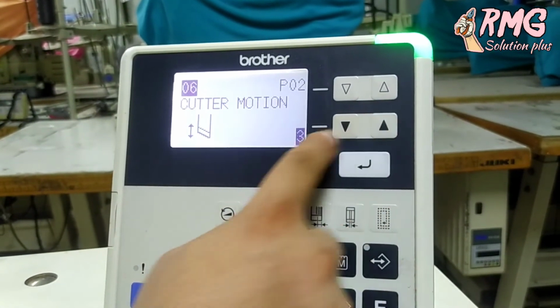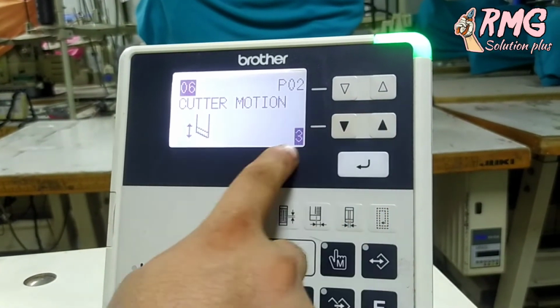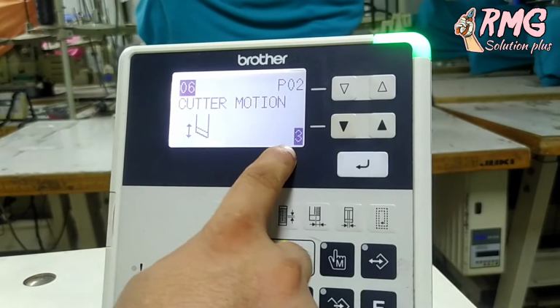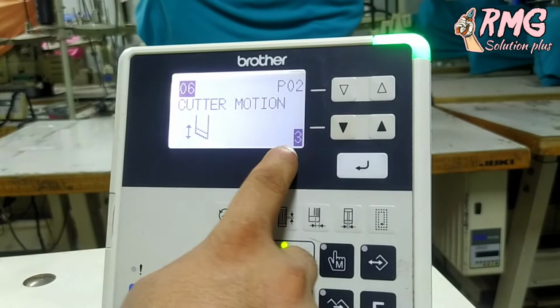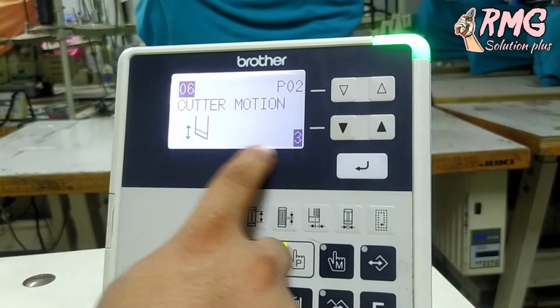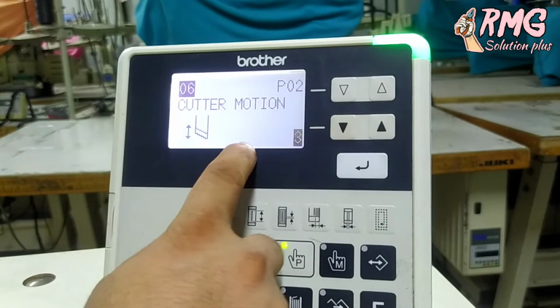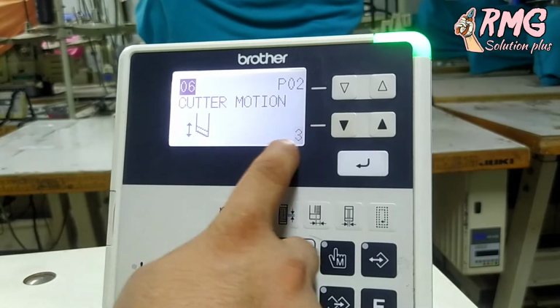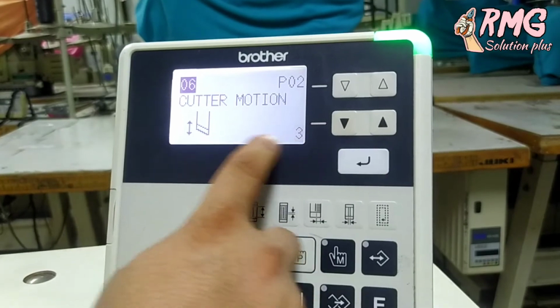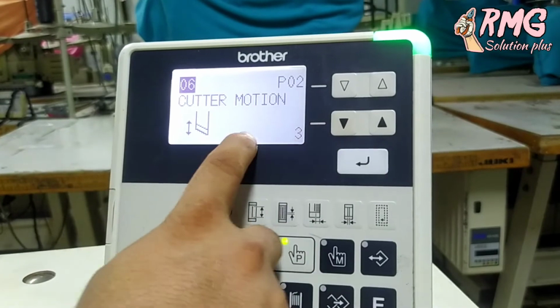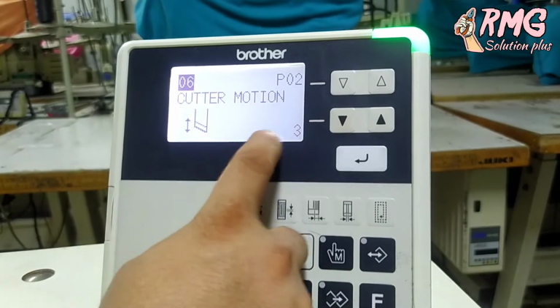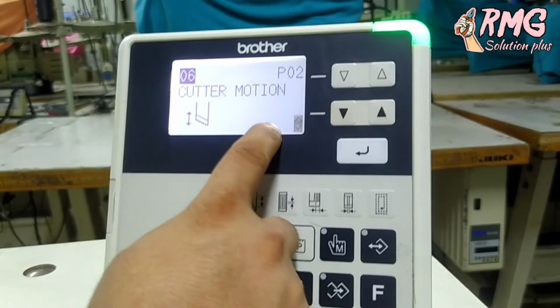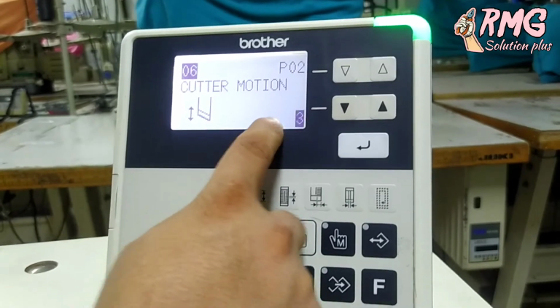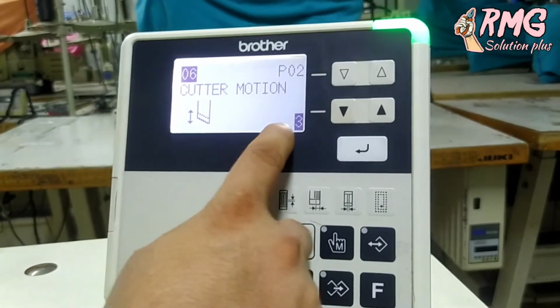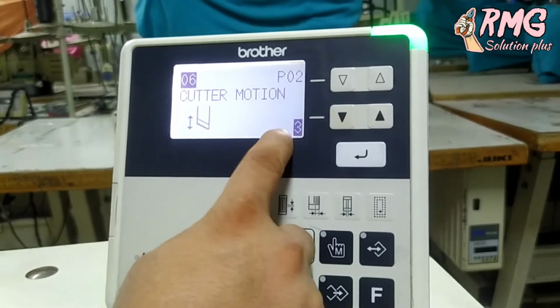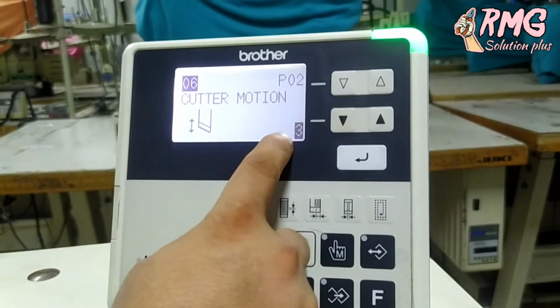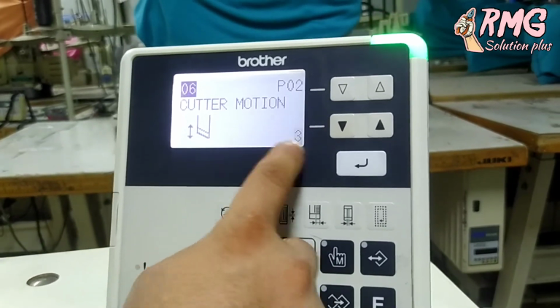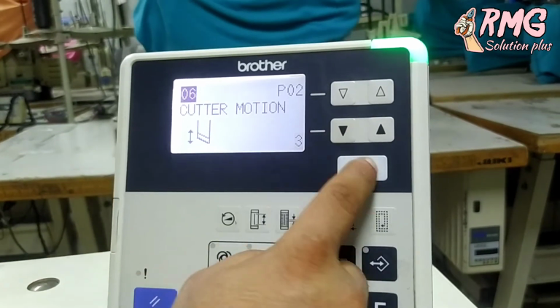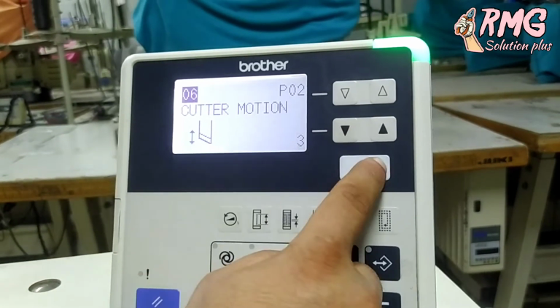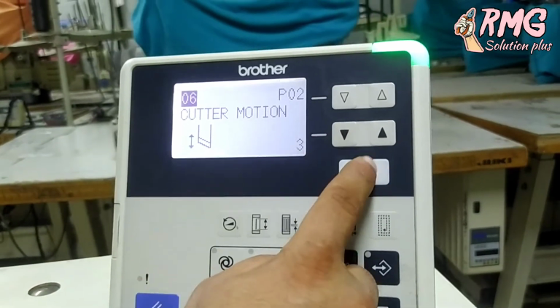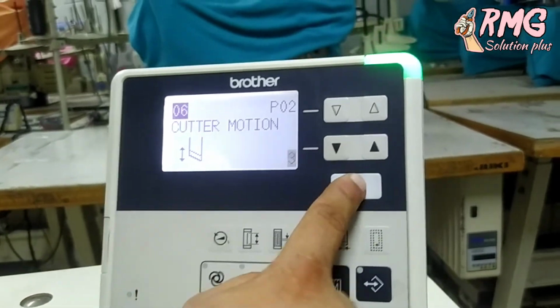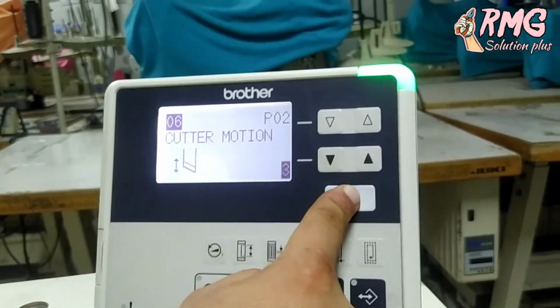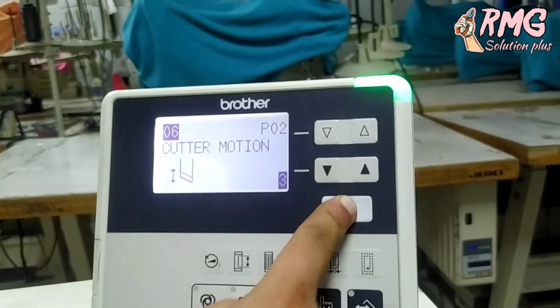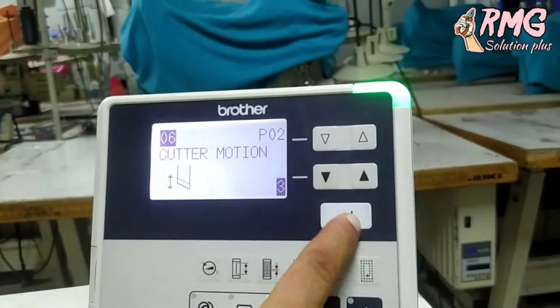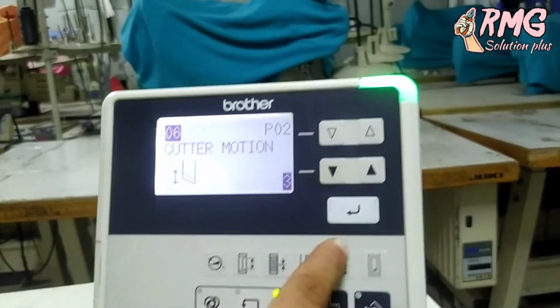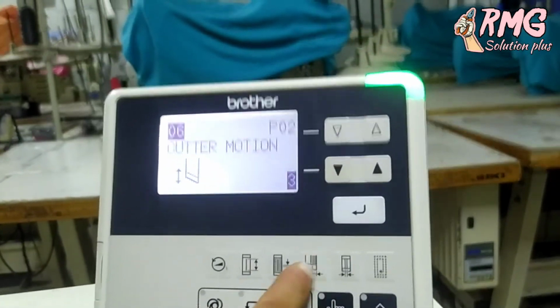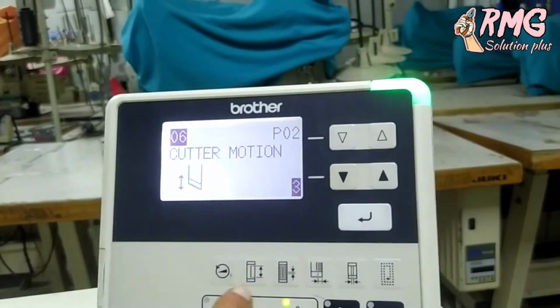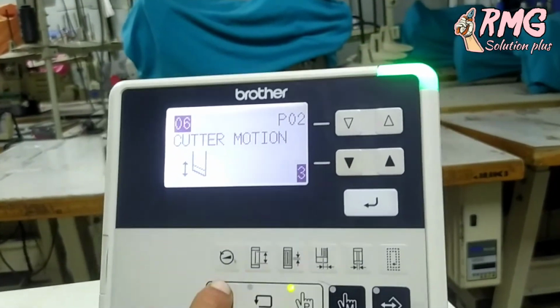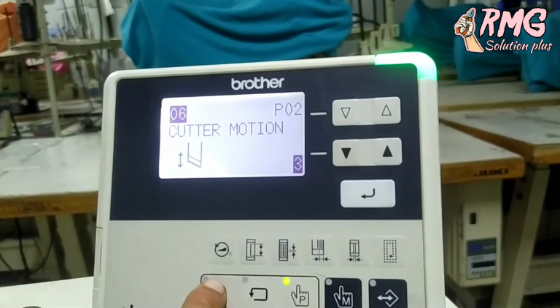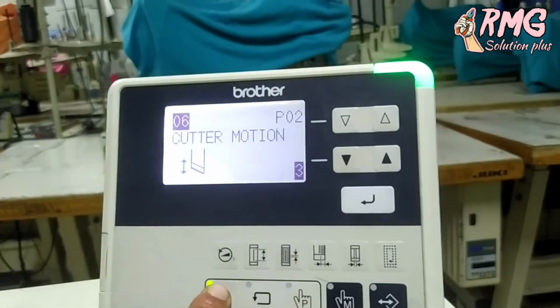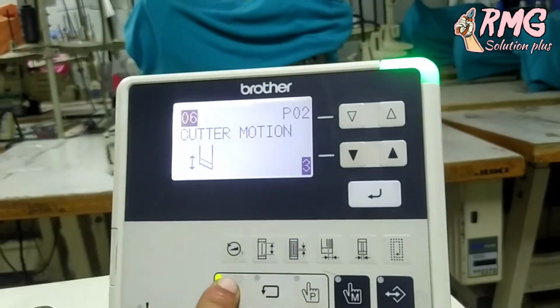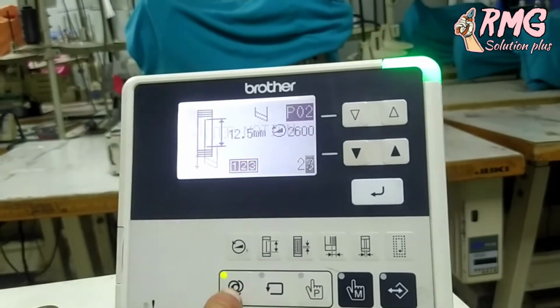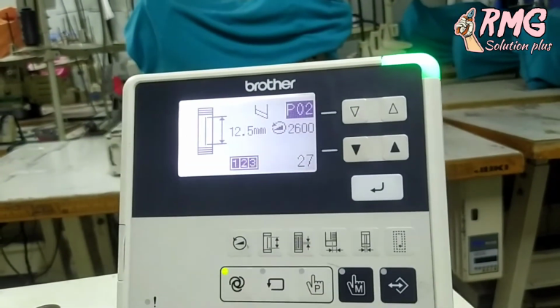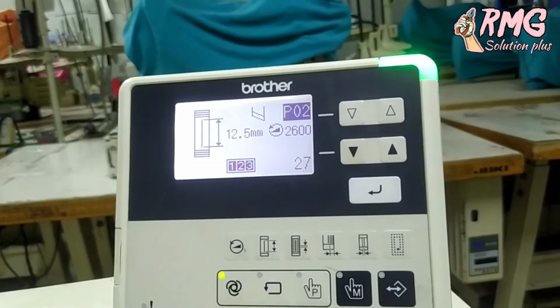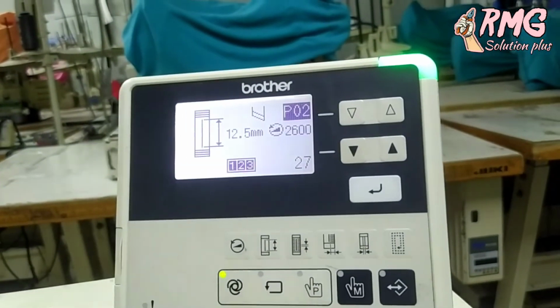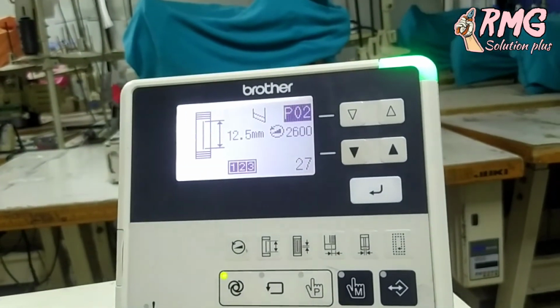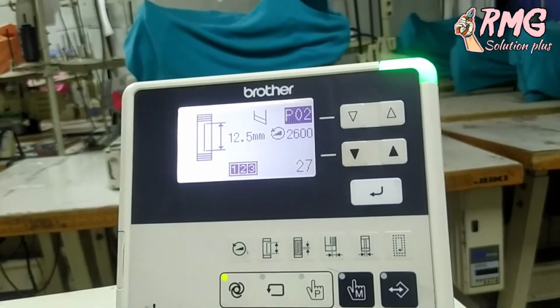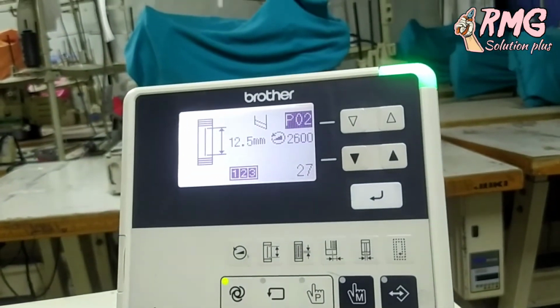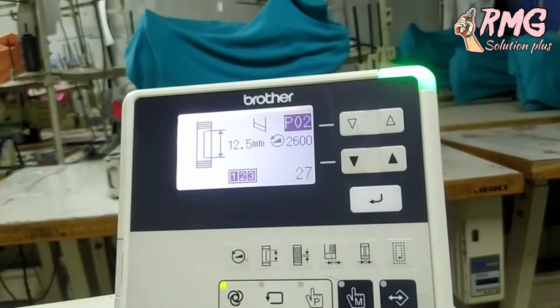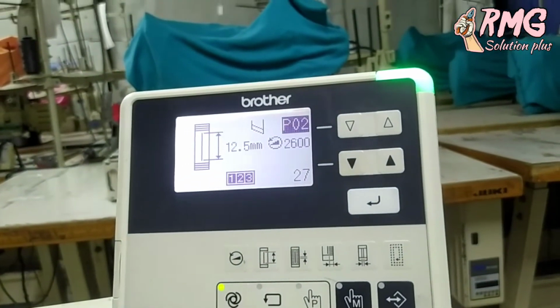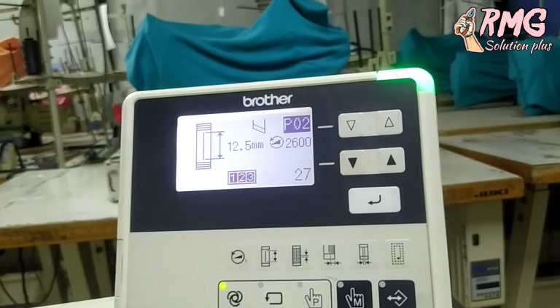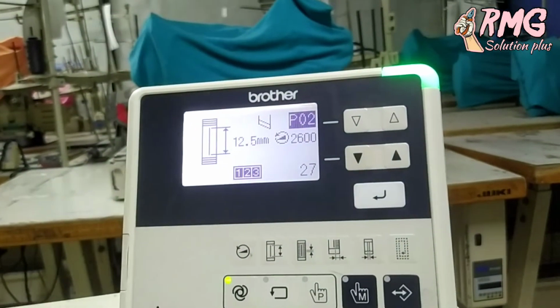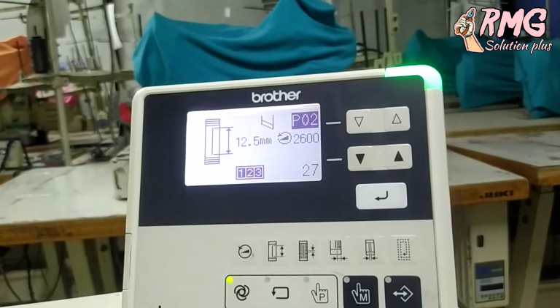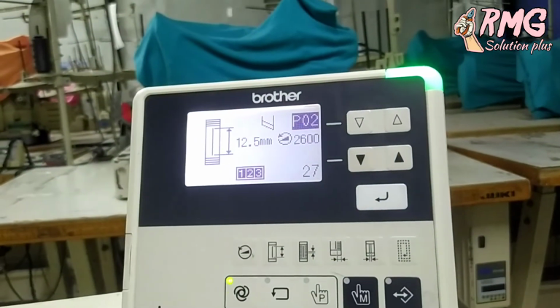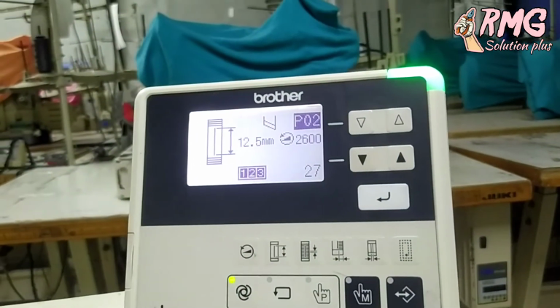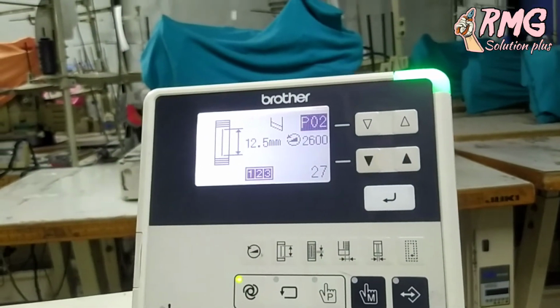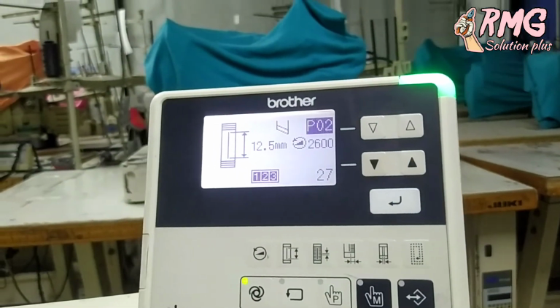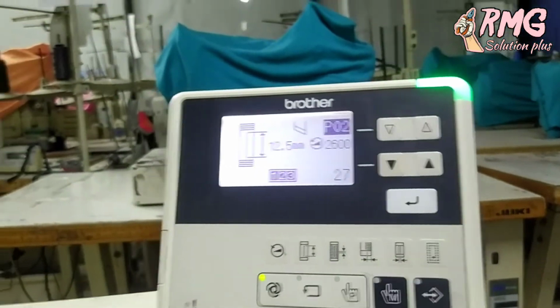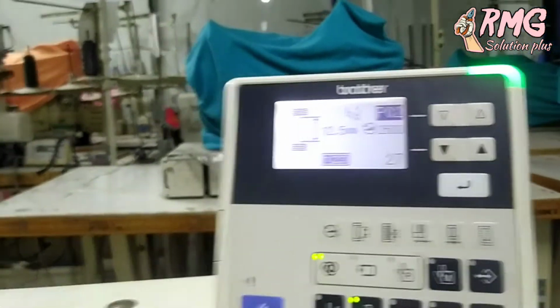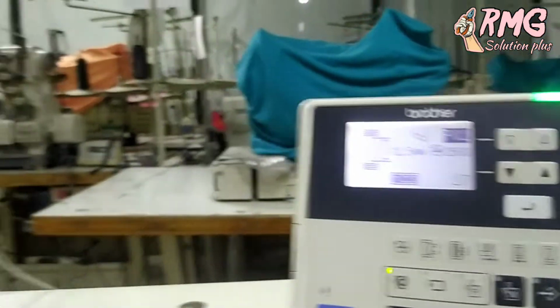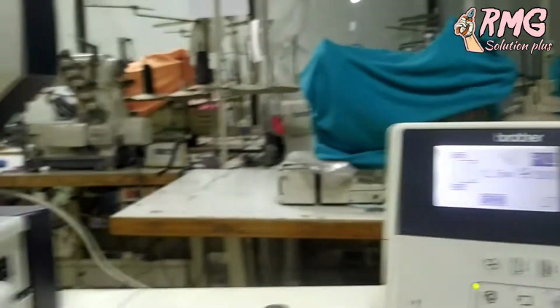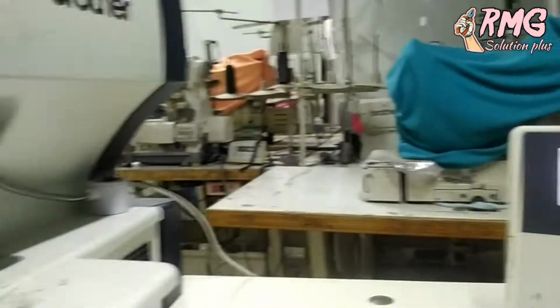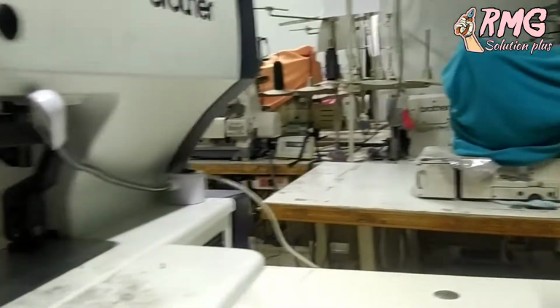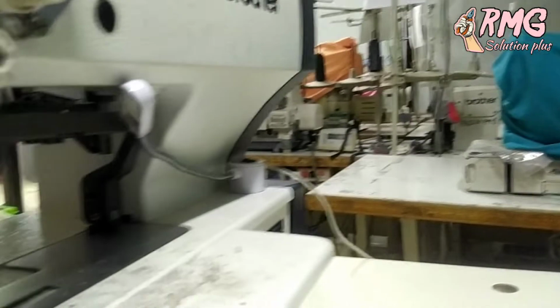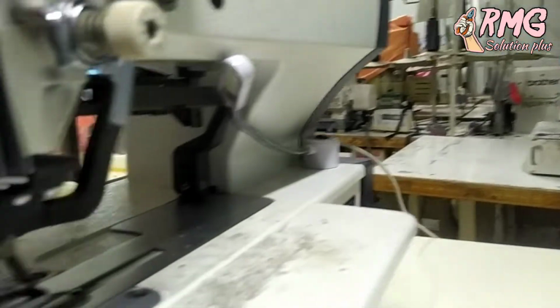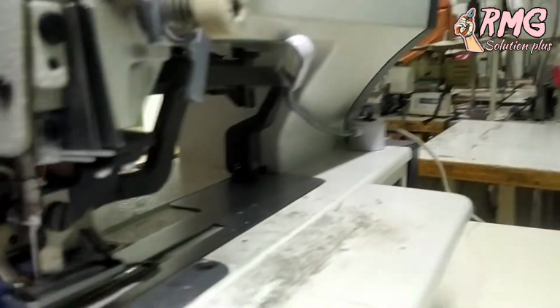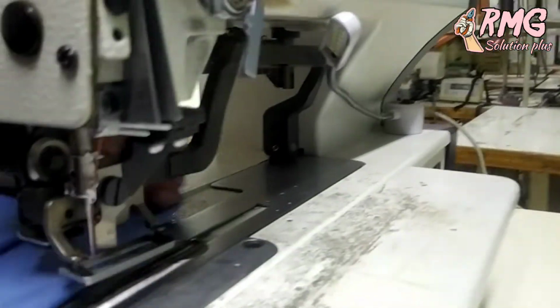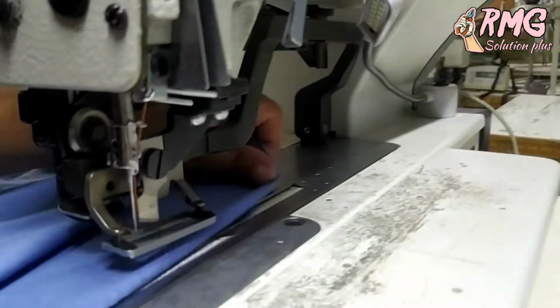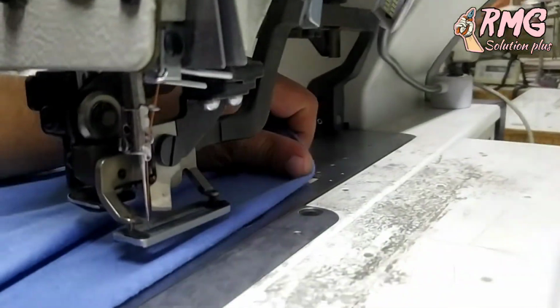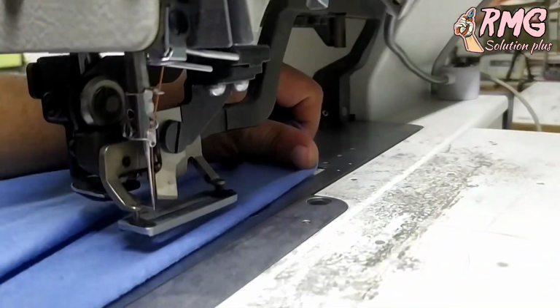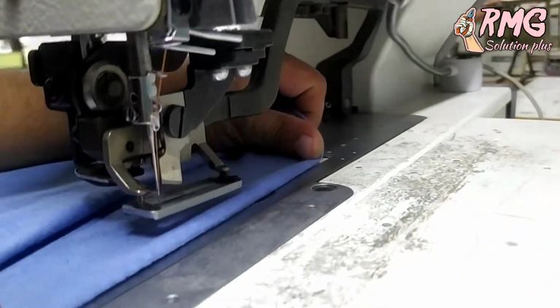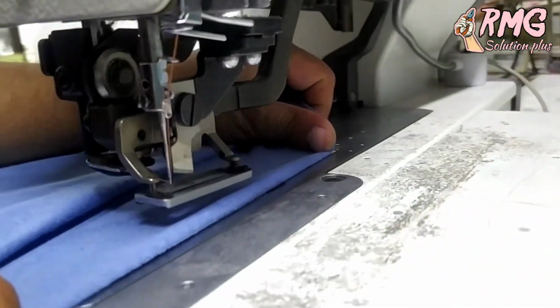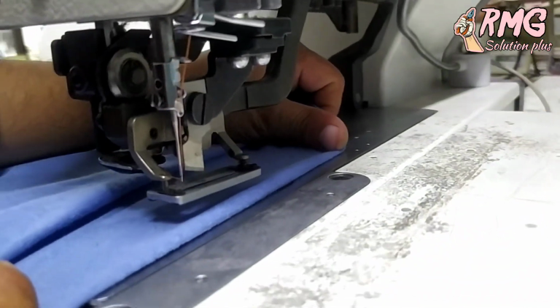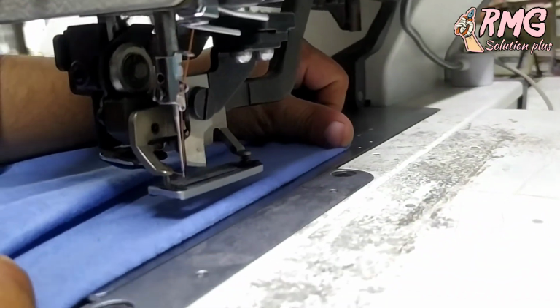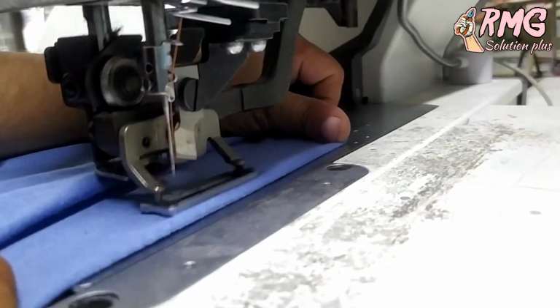We'll do three times. Let's print out NIC.